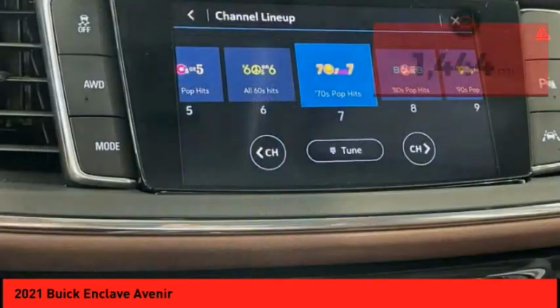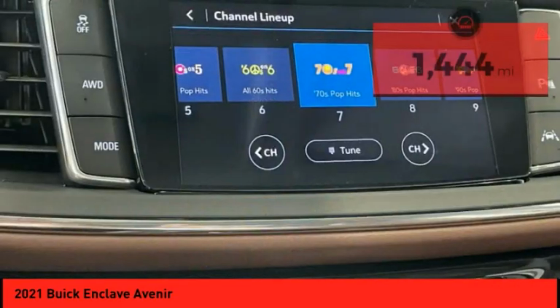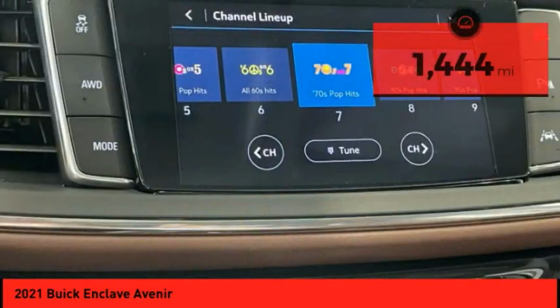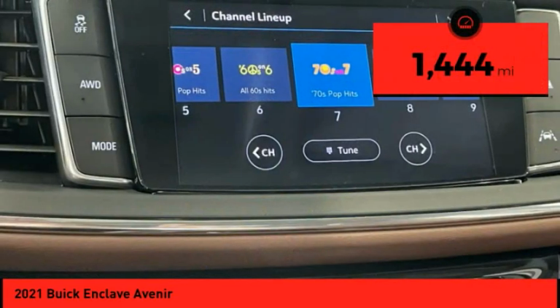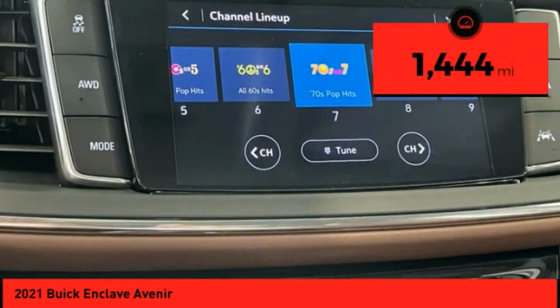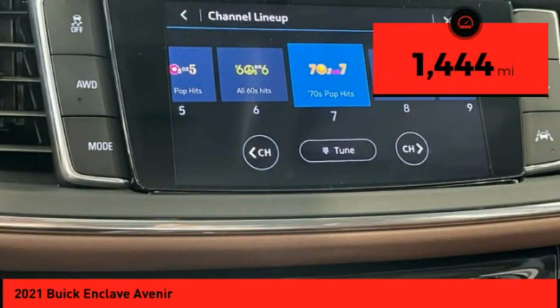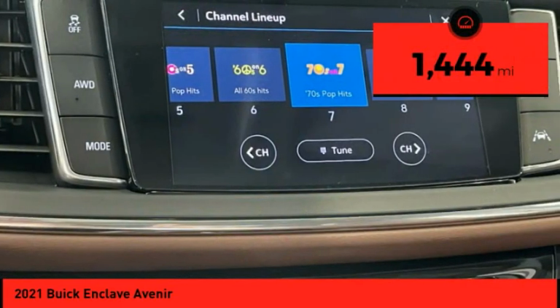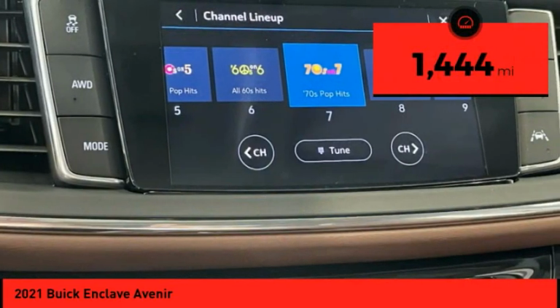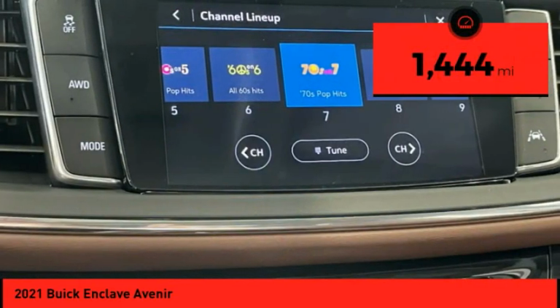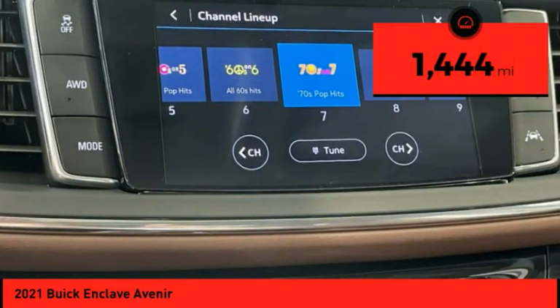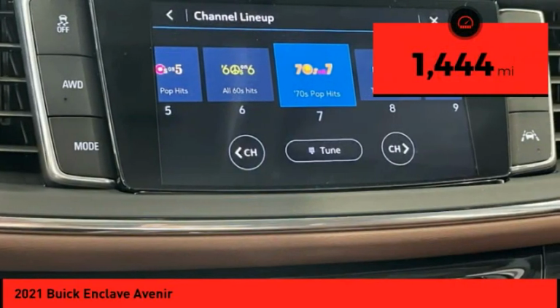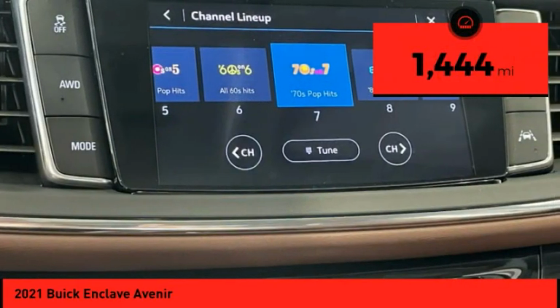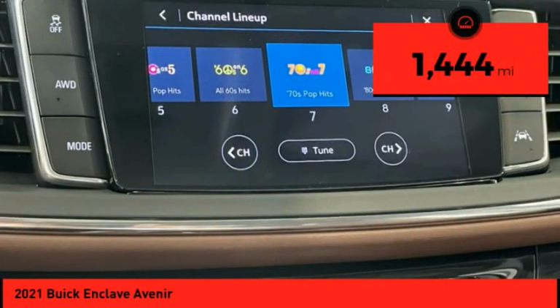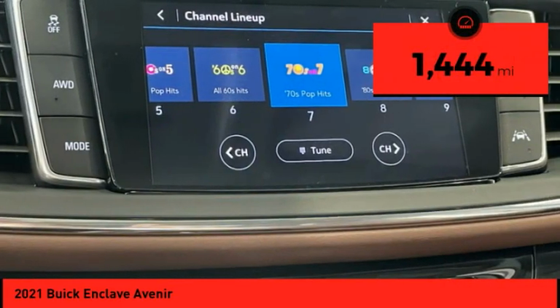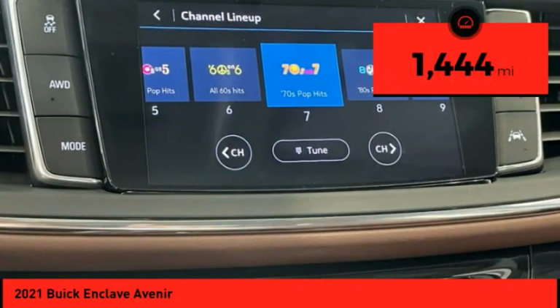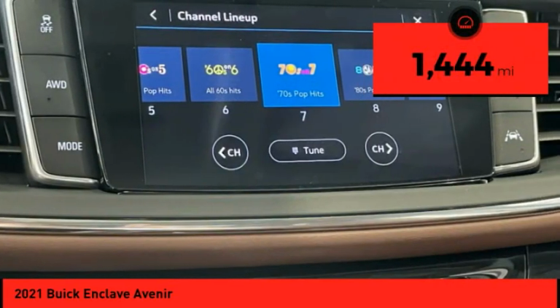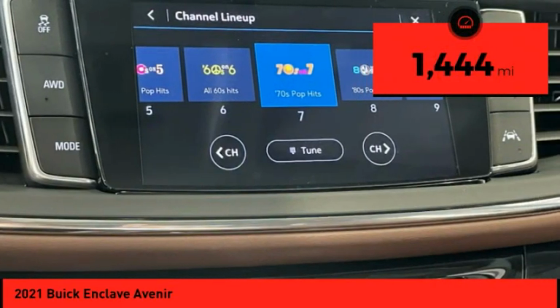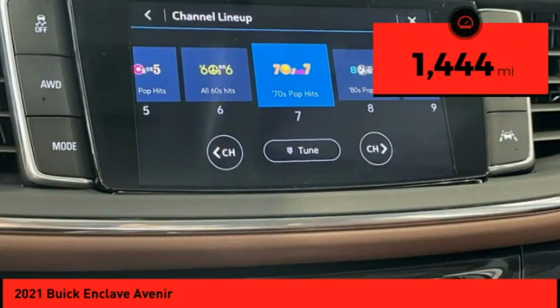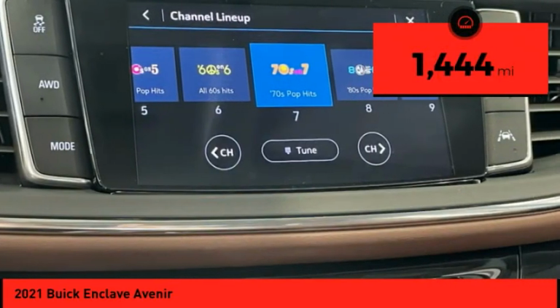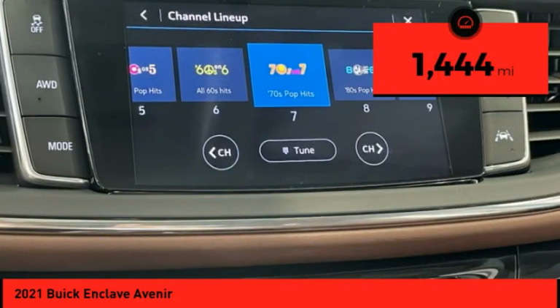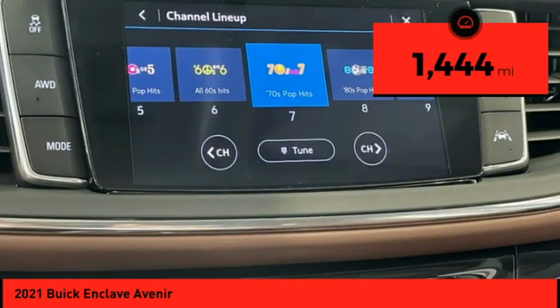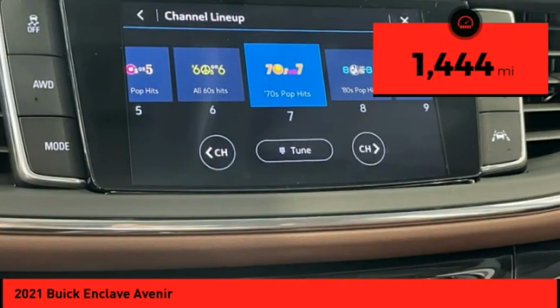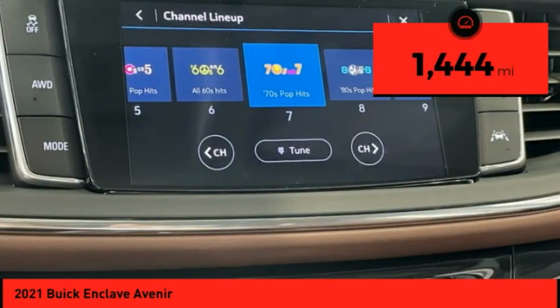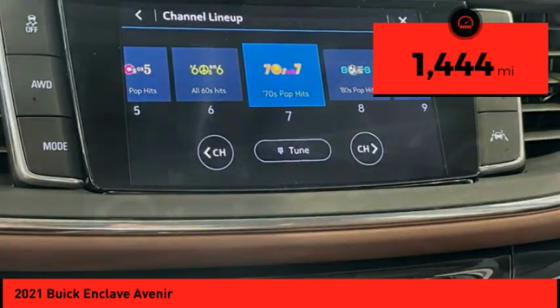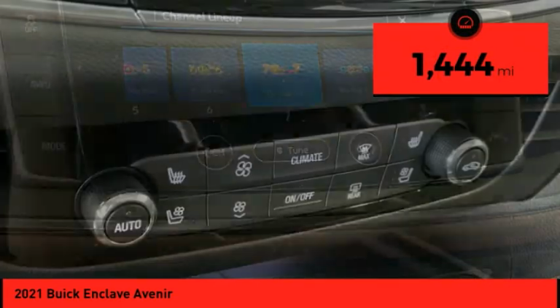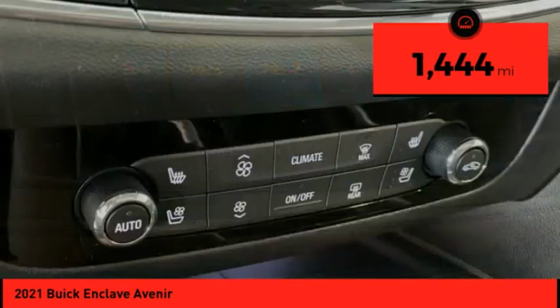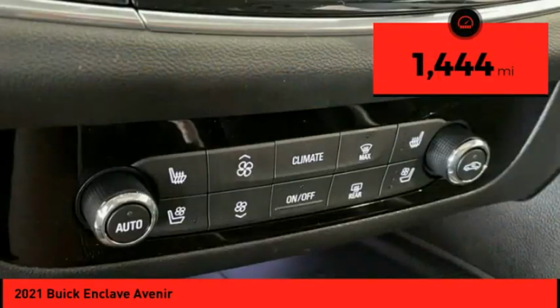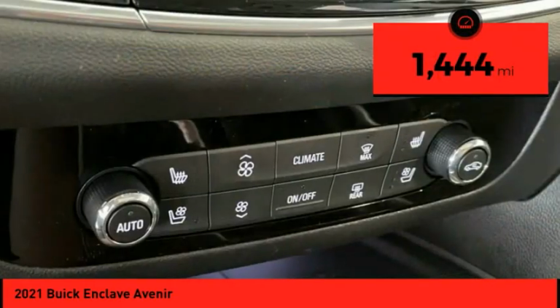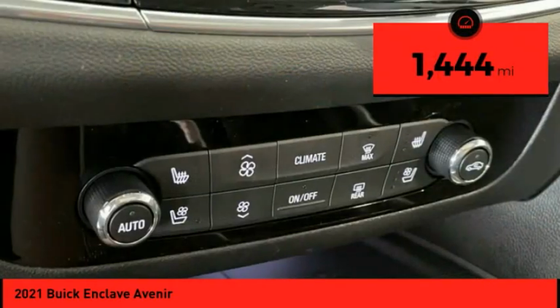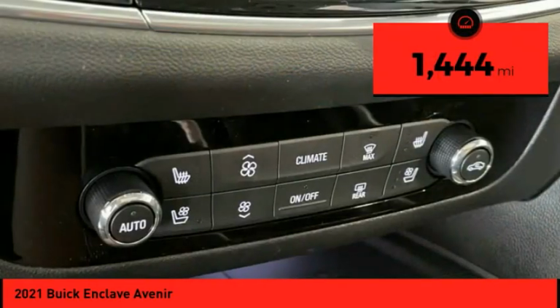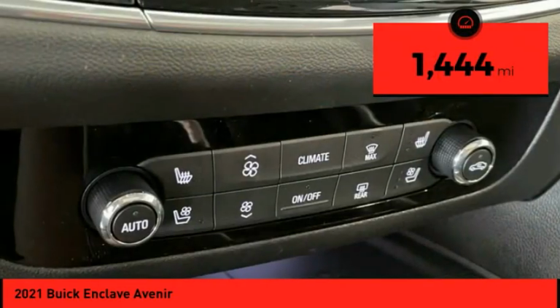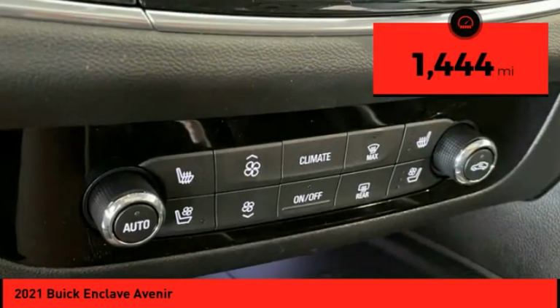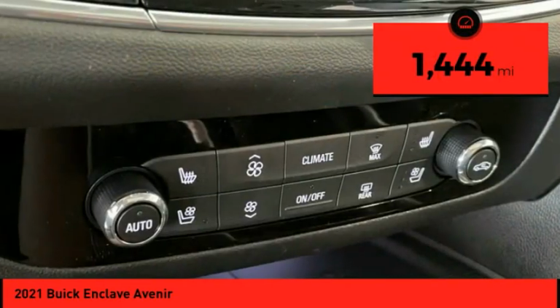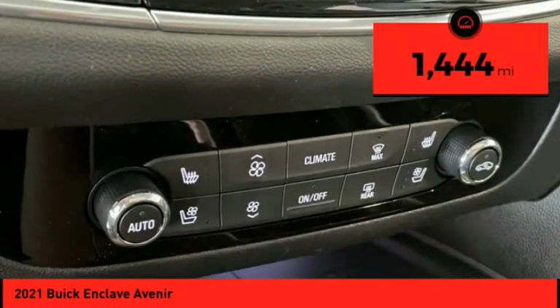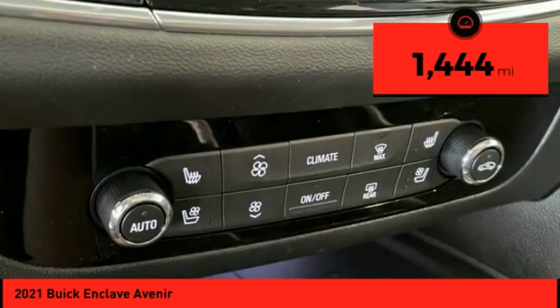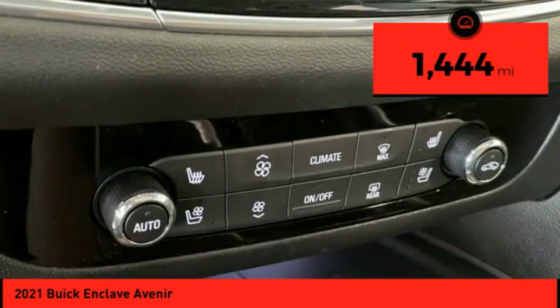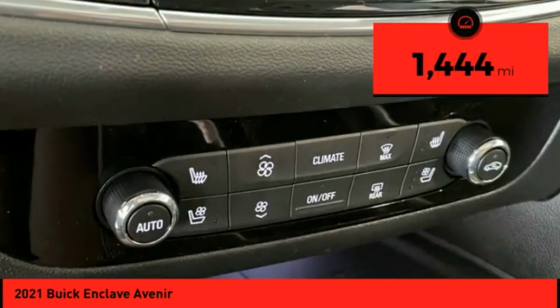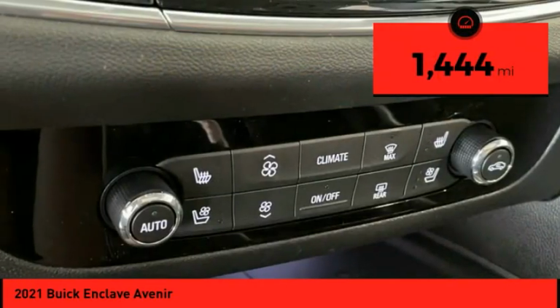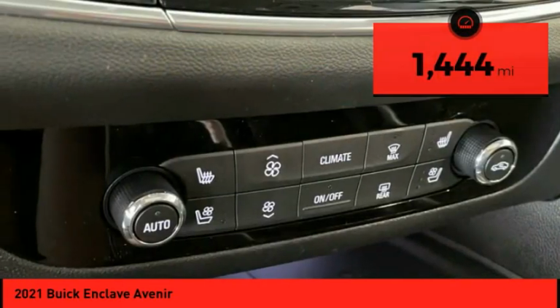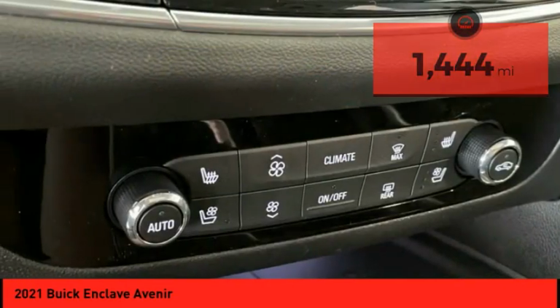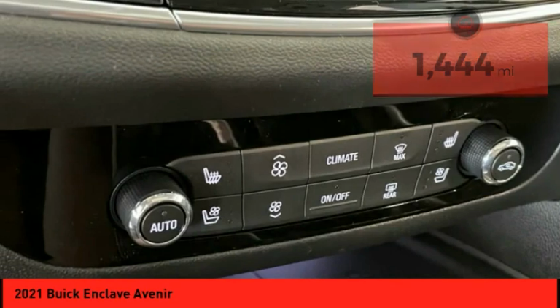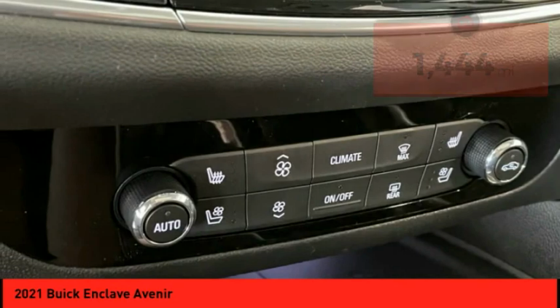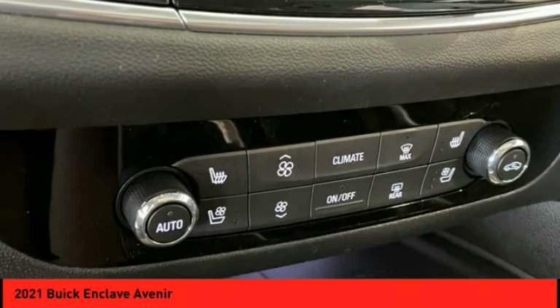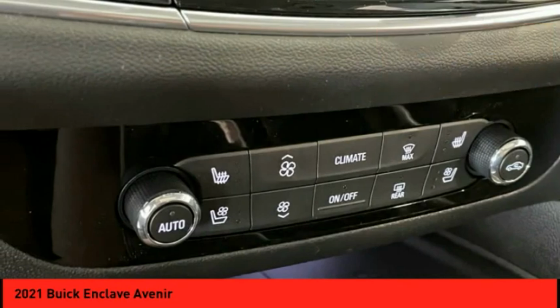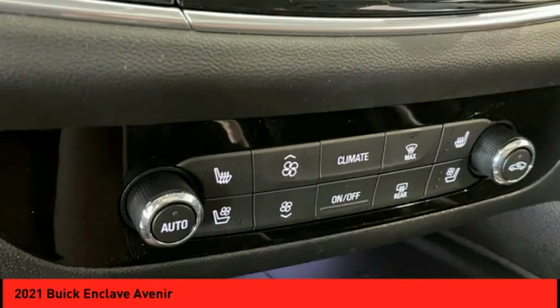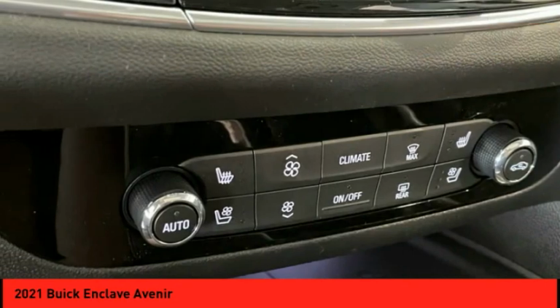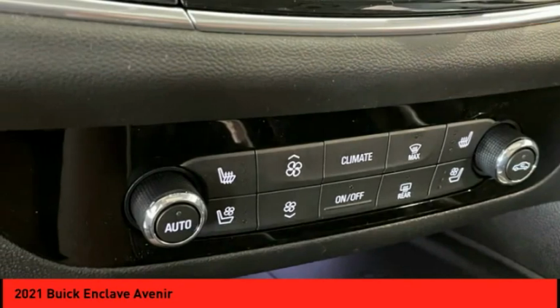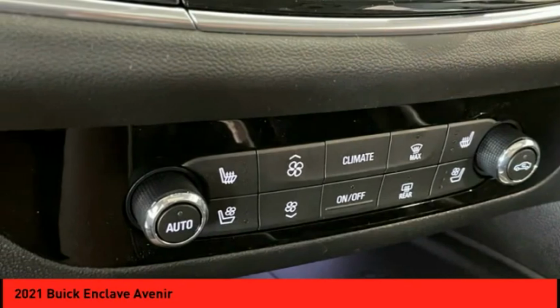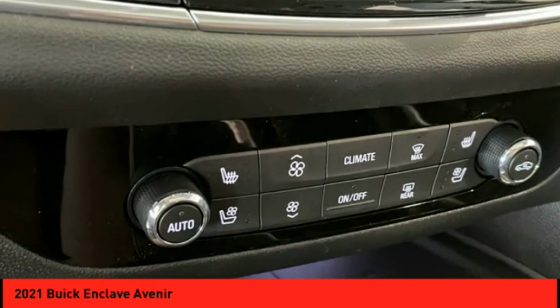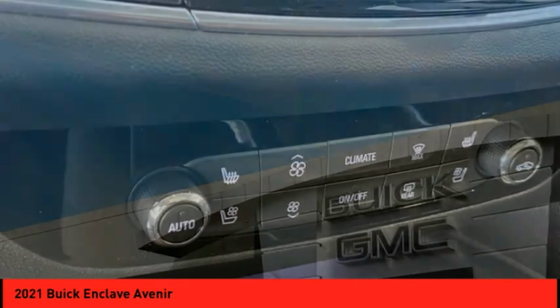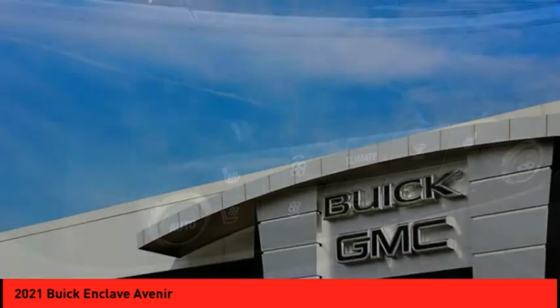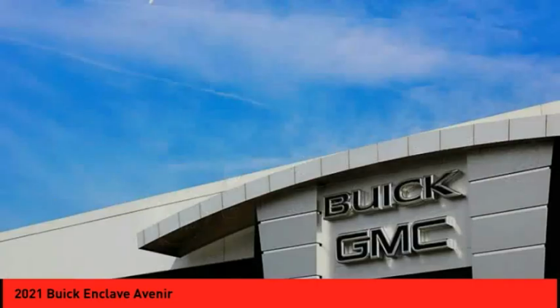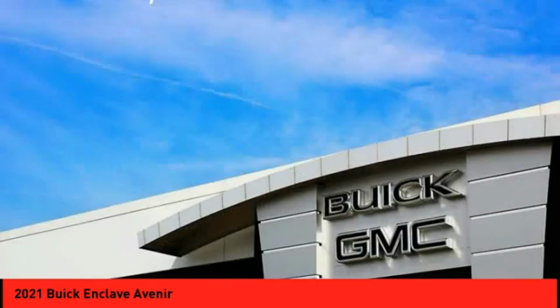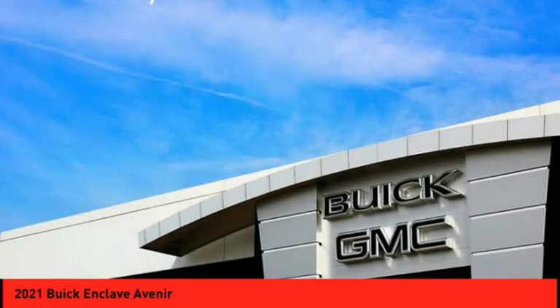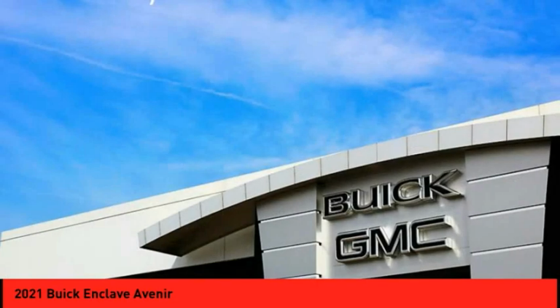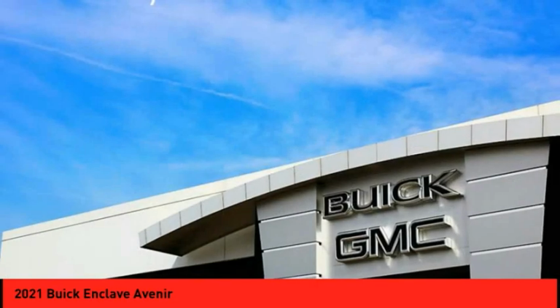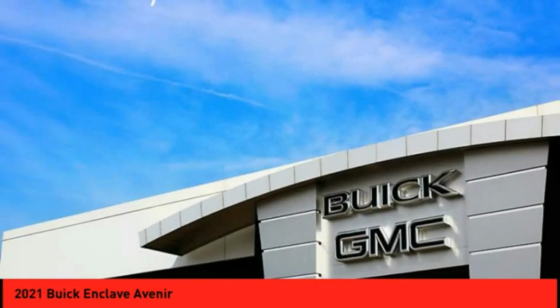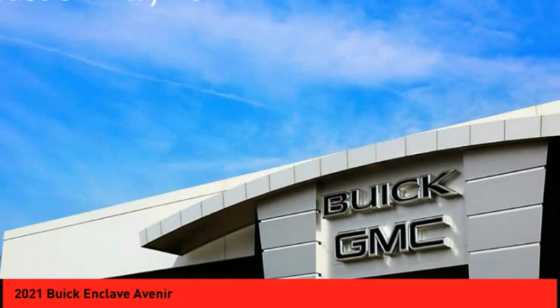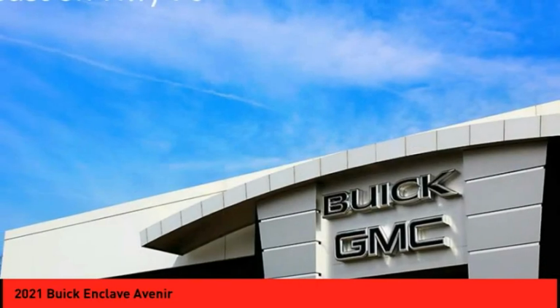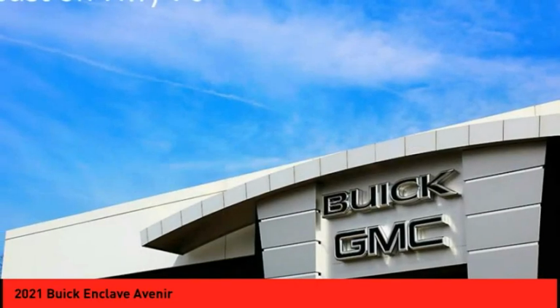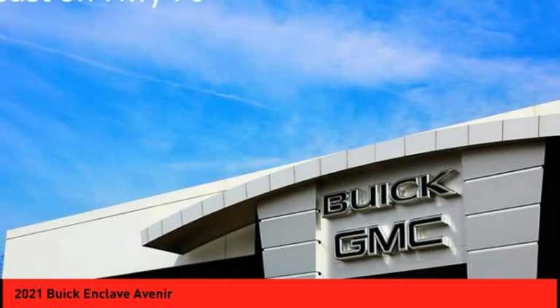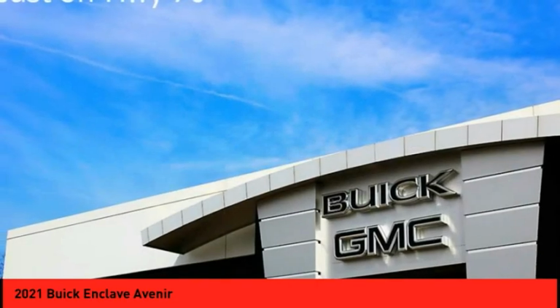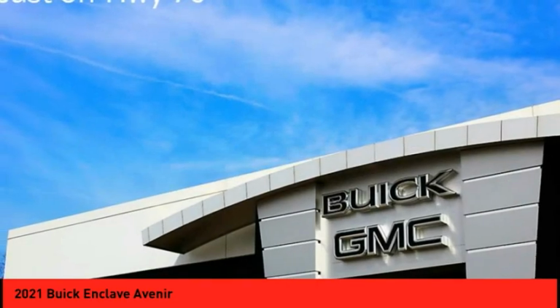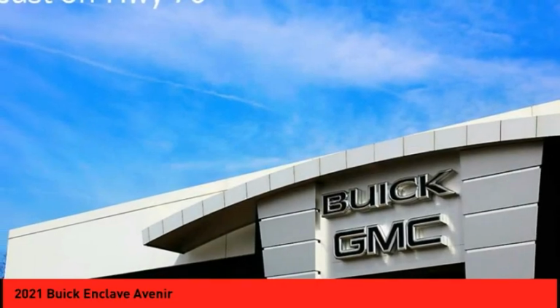This vehicle has less than 2,000 miles. Wouldn't you look great in this vehicle? Stop in today and see for yourself.